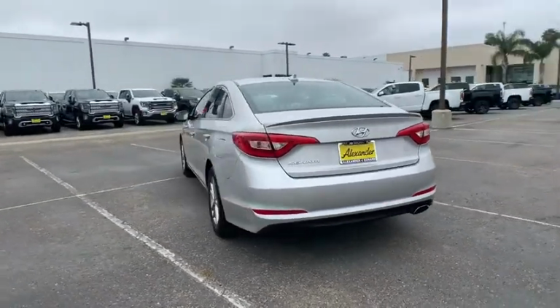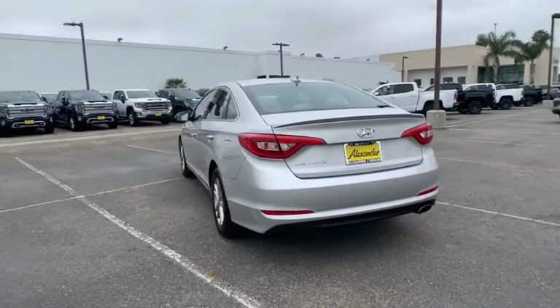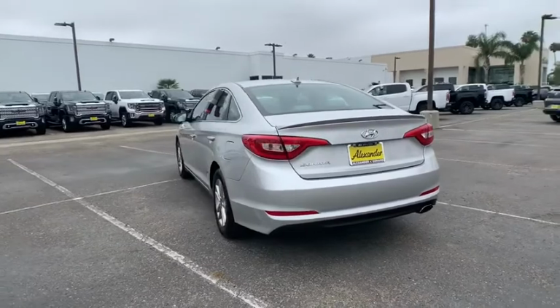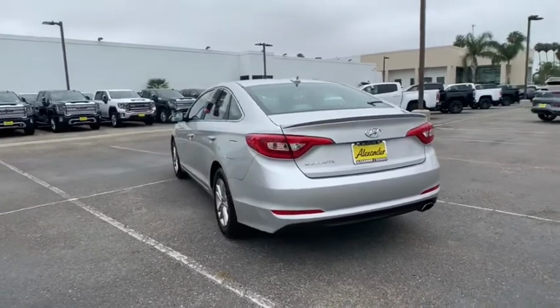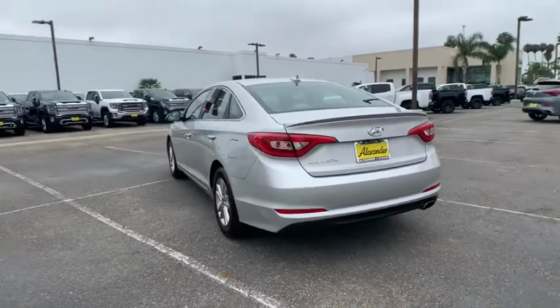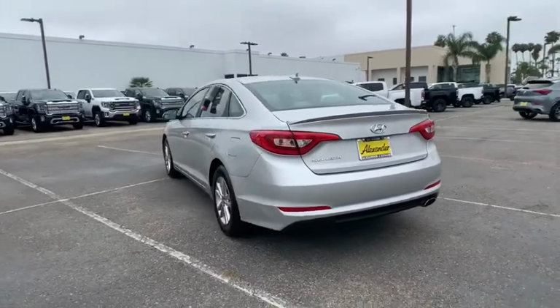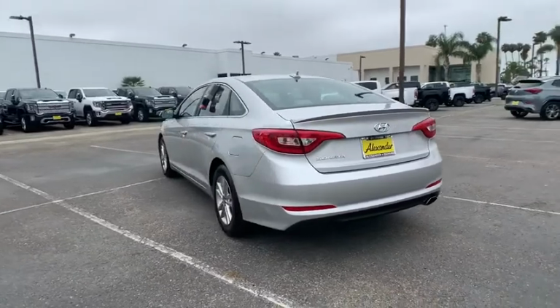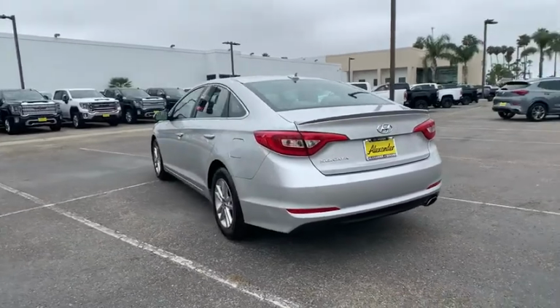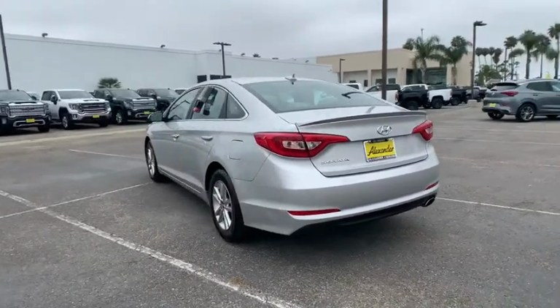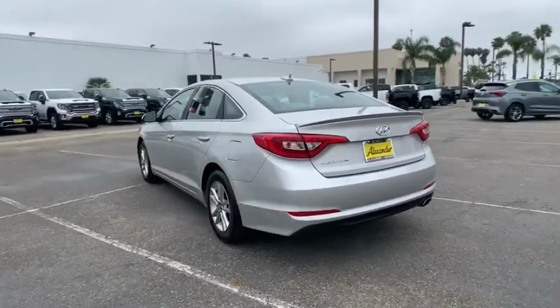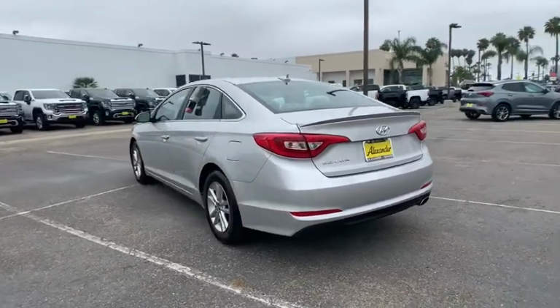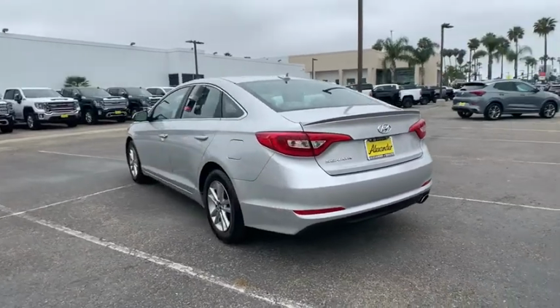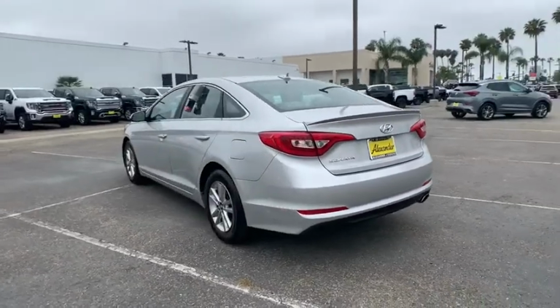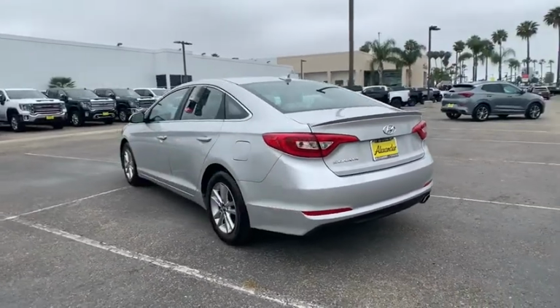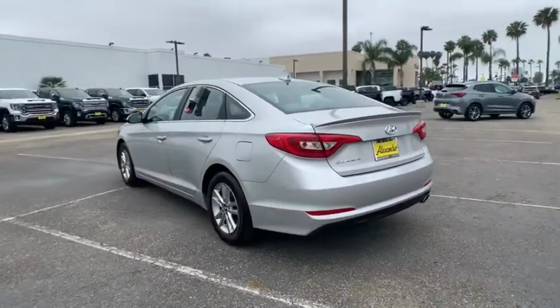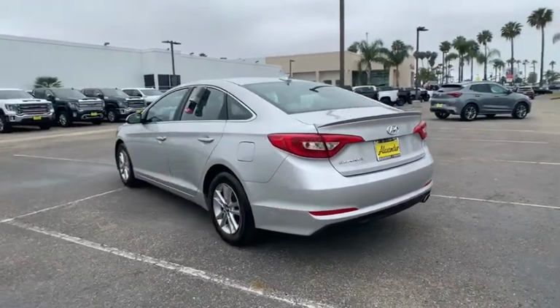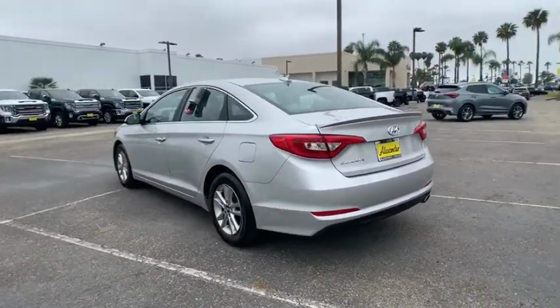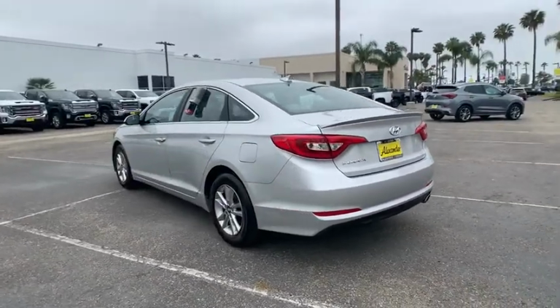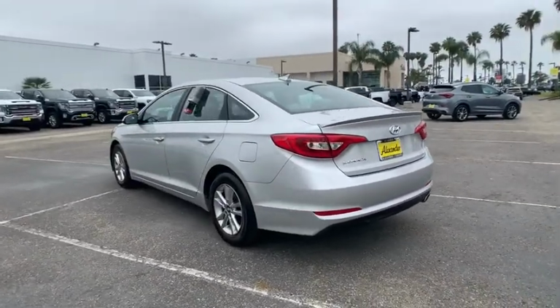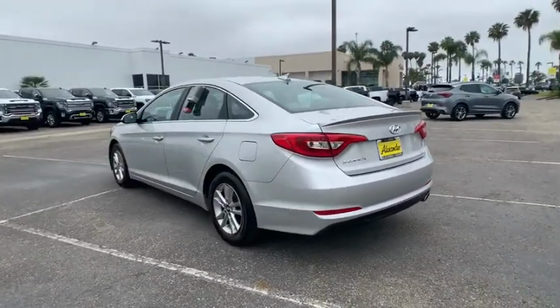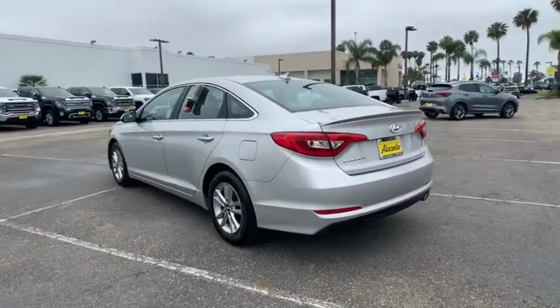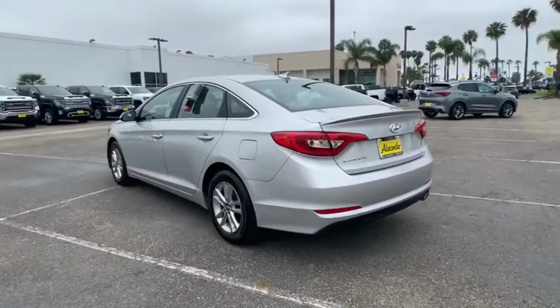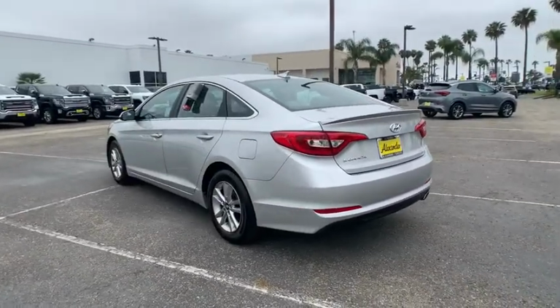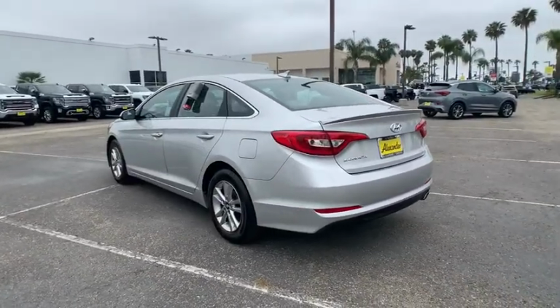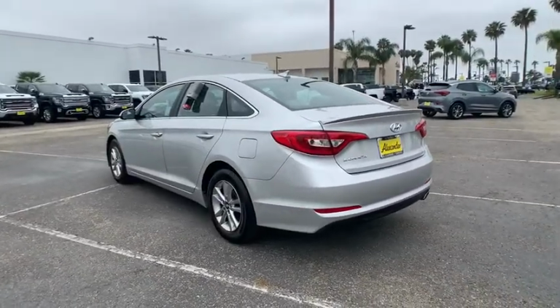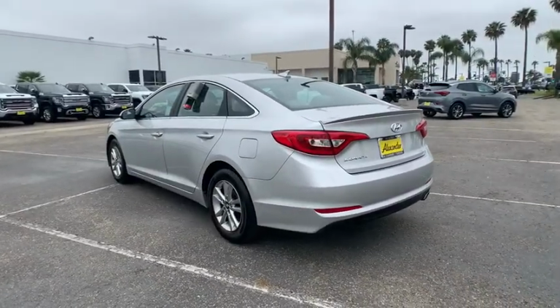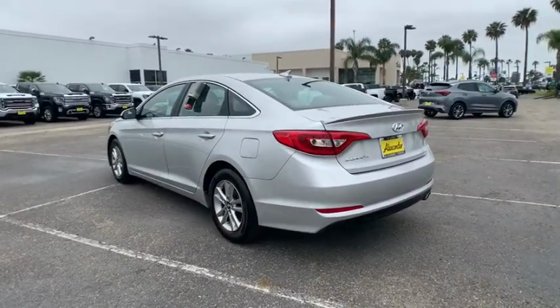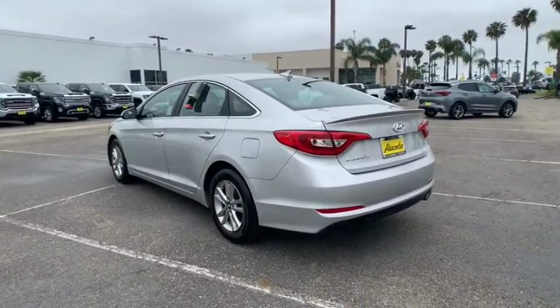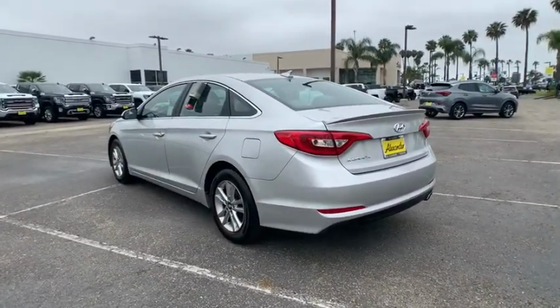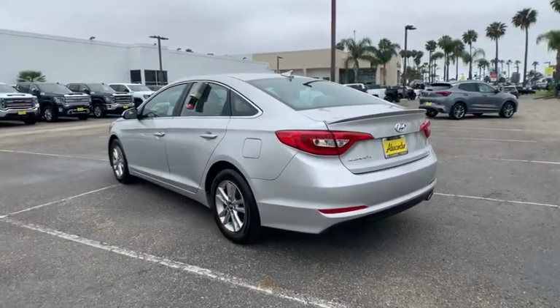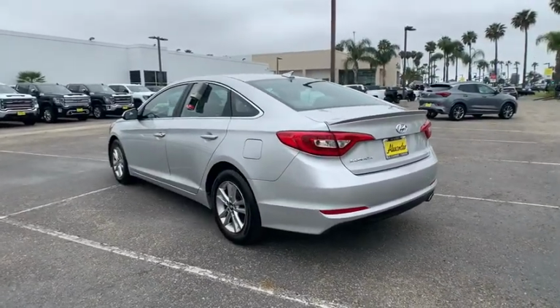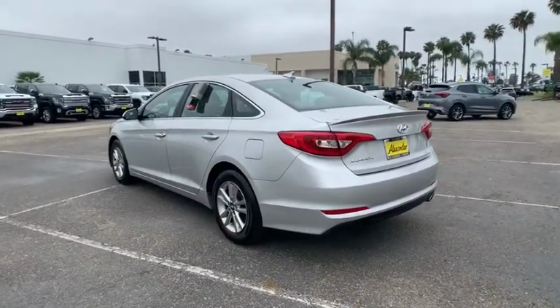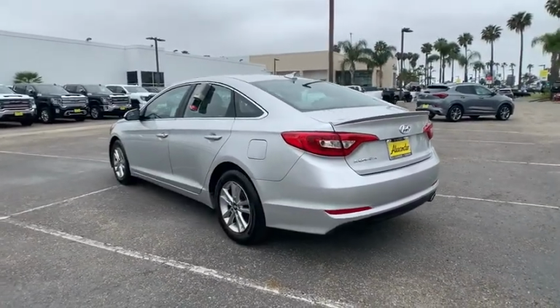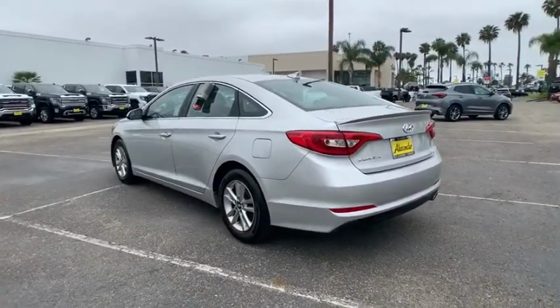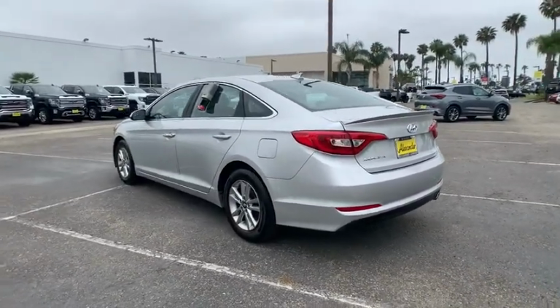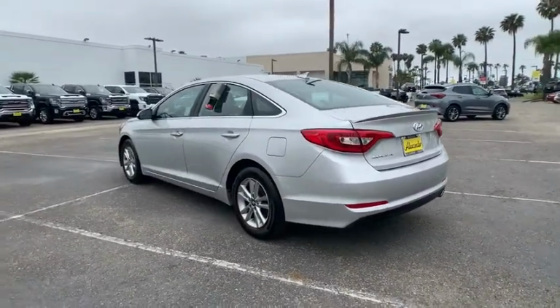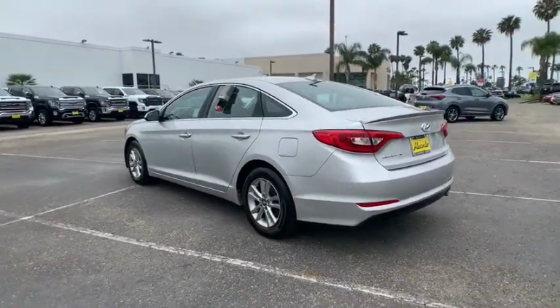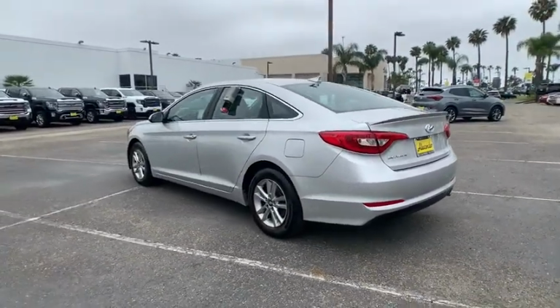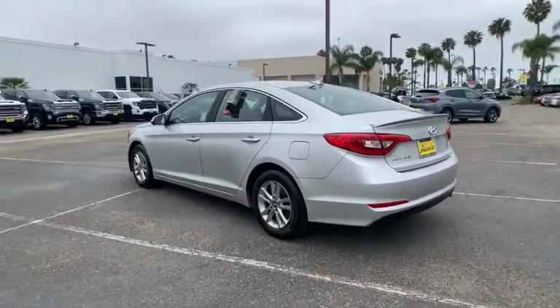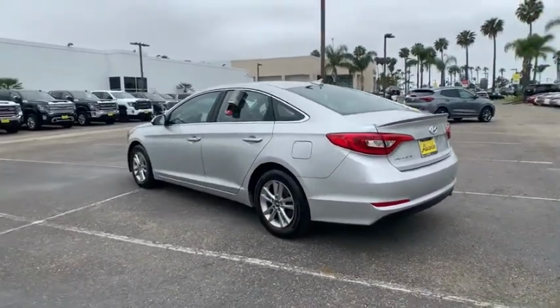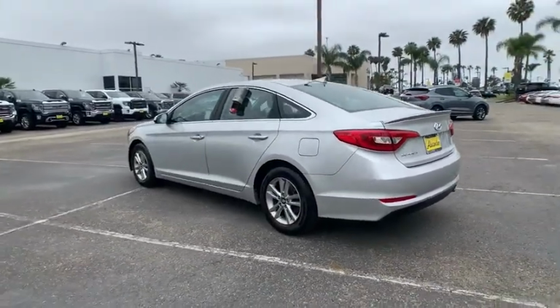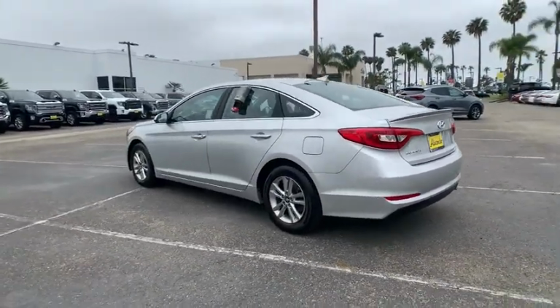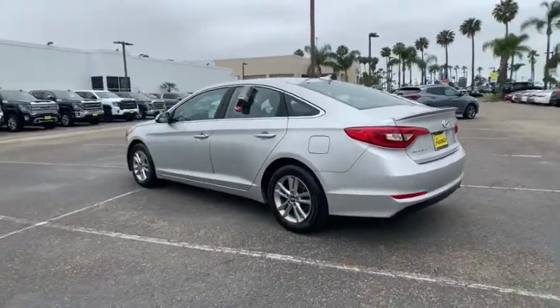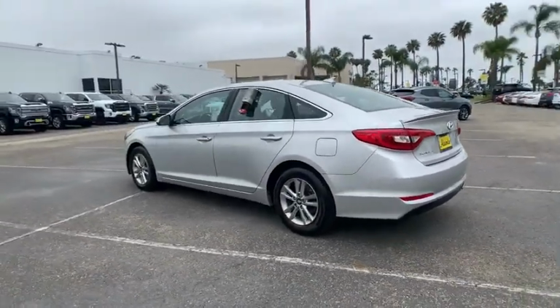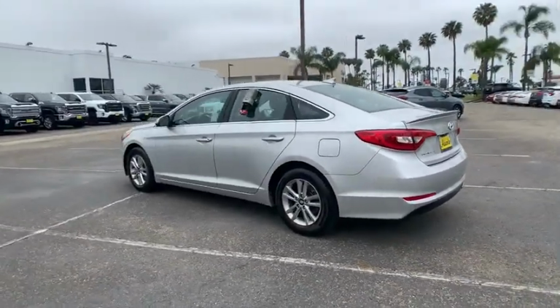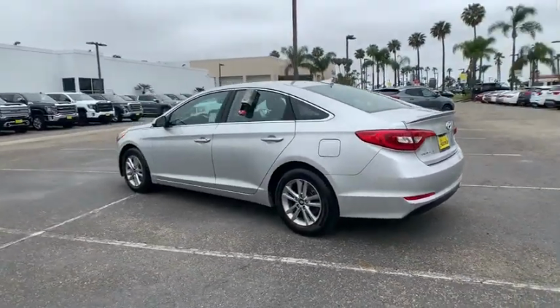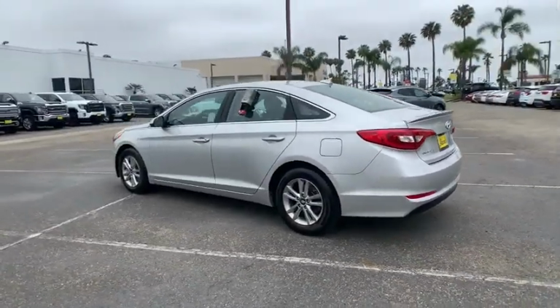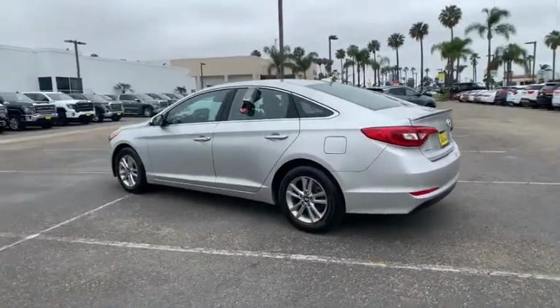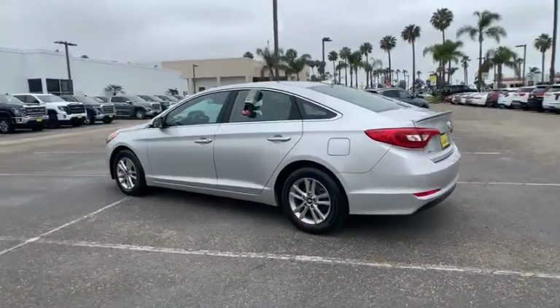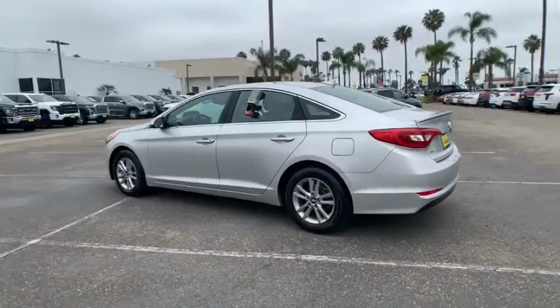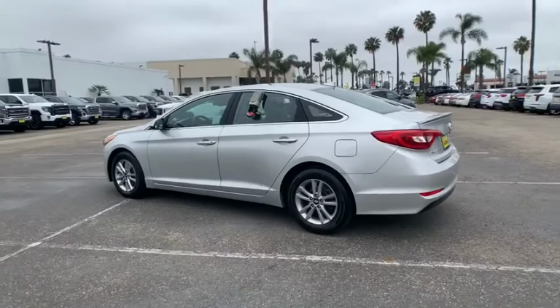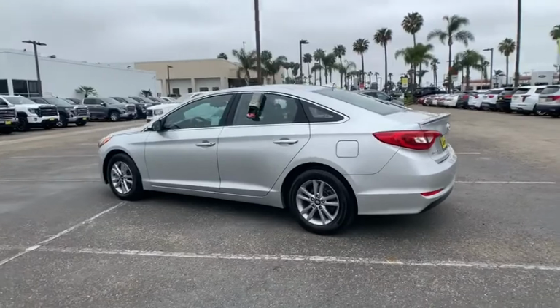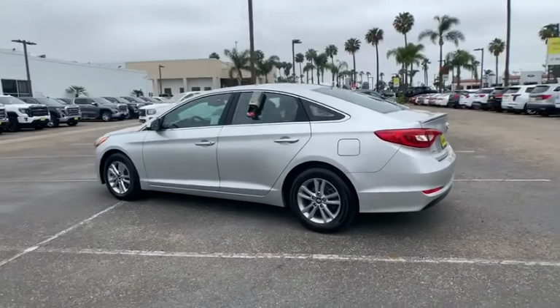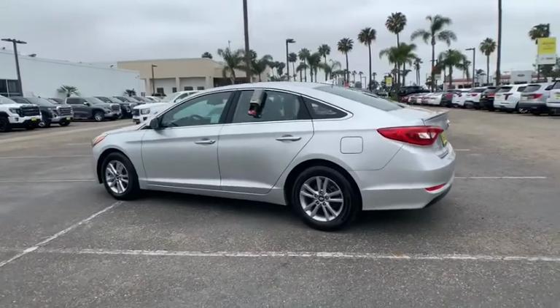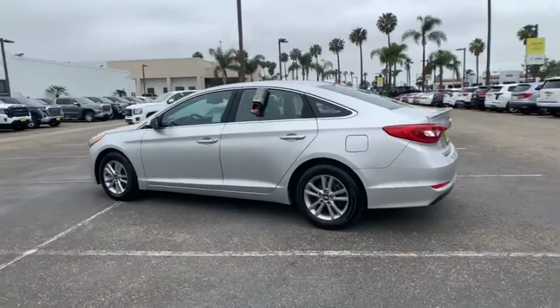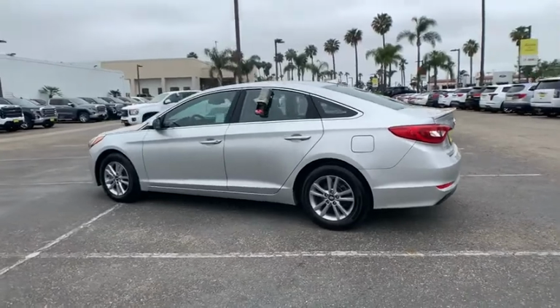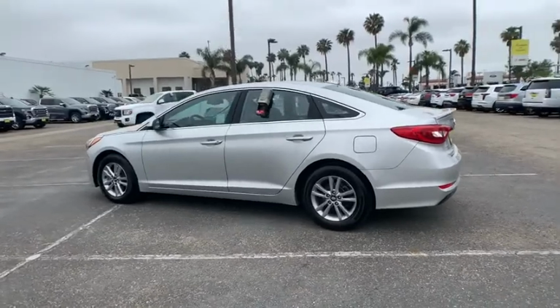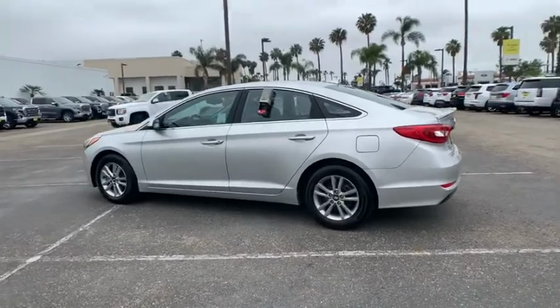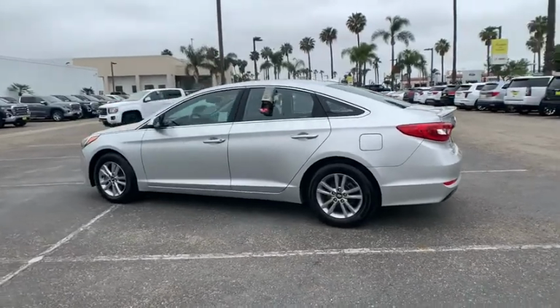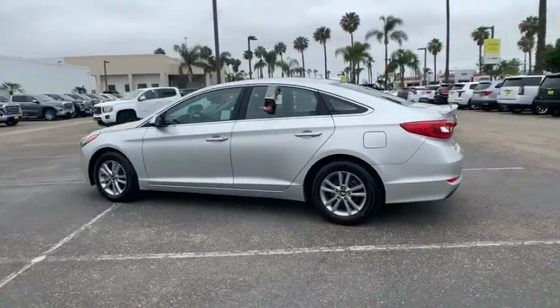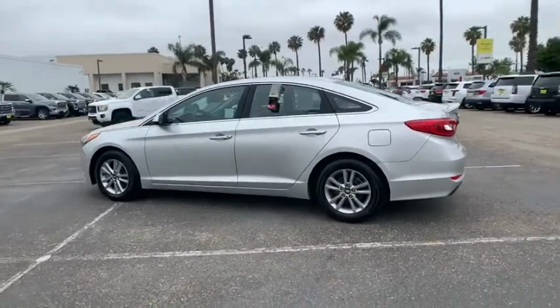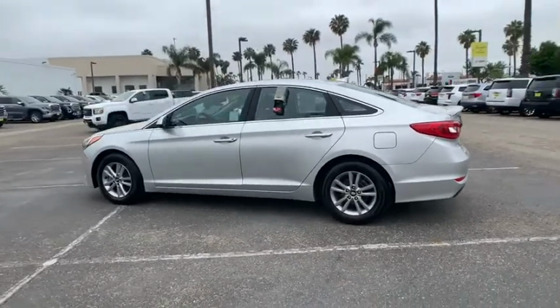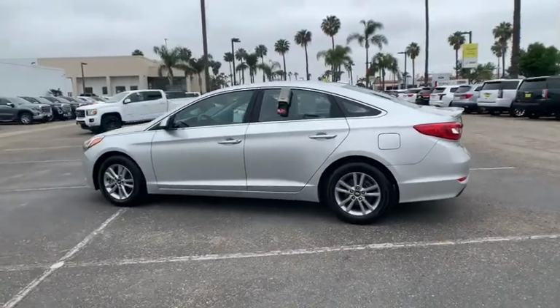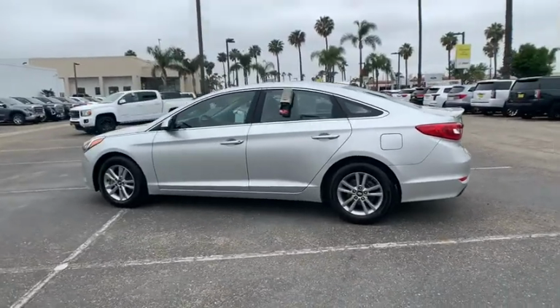This vehicle has less than 95,000 miles. Here are some of this vehicle's great options: traction control,